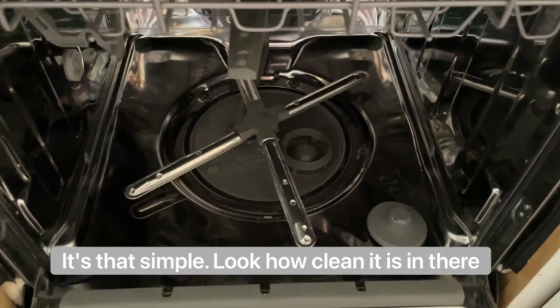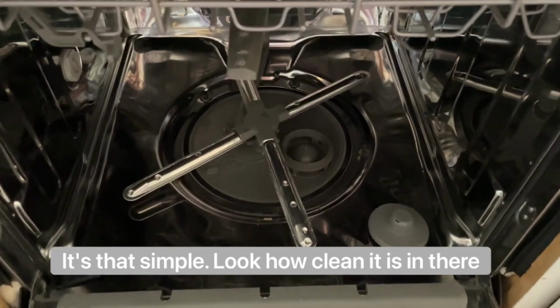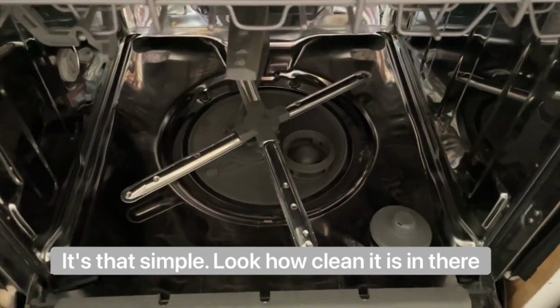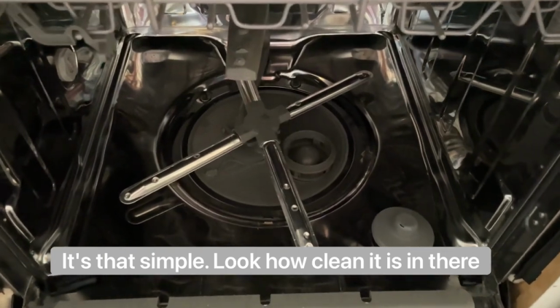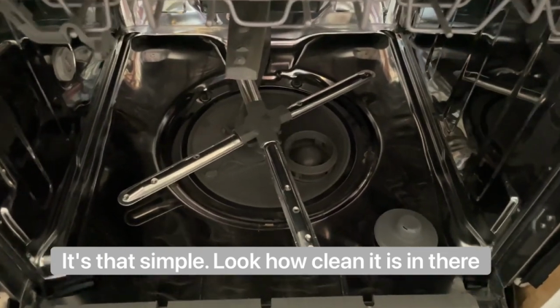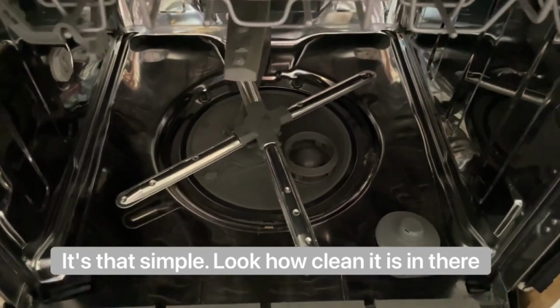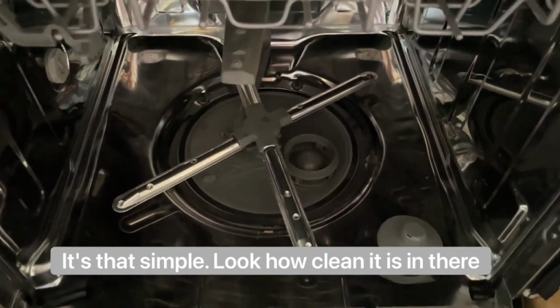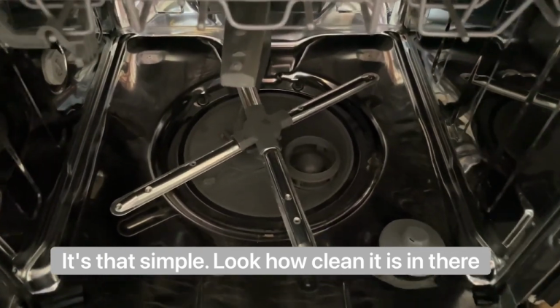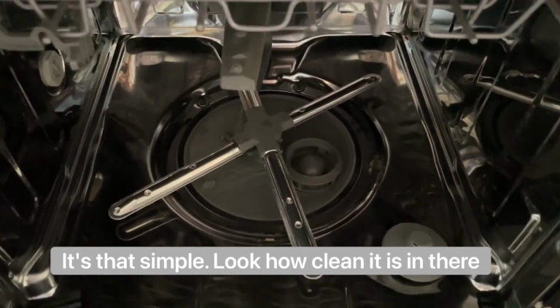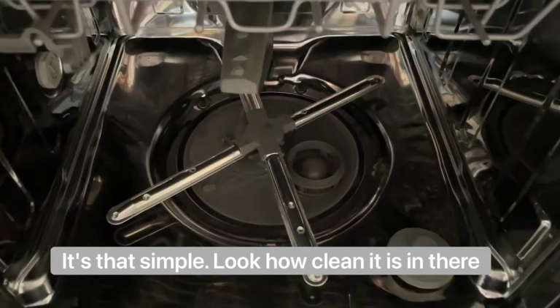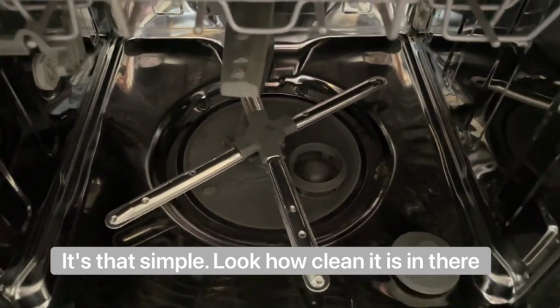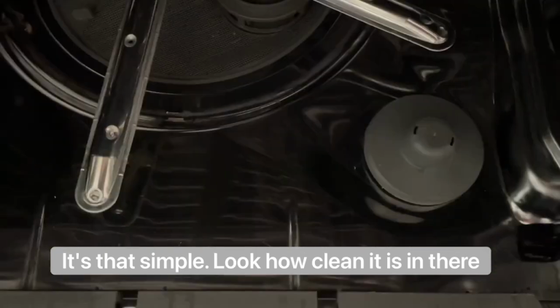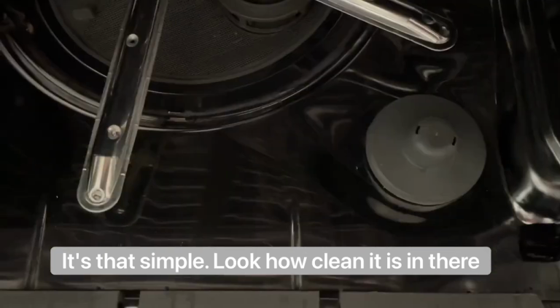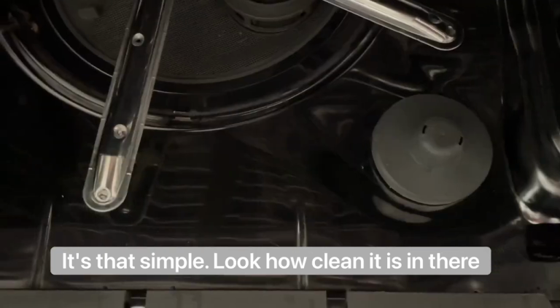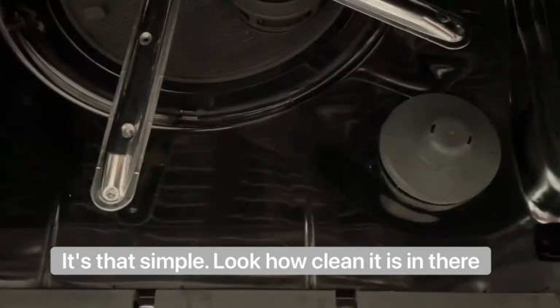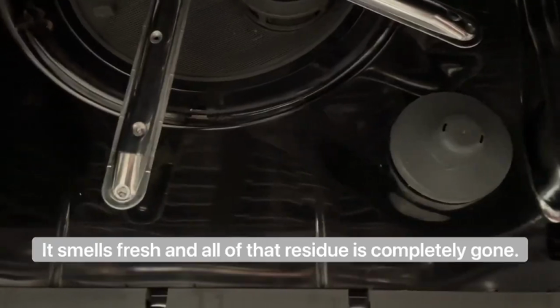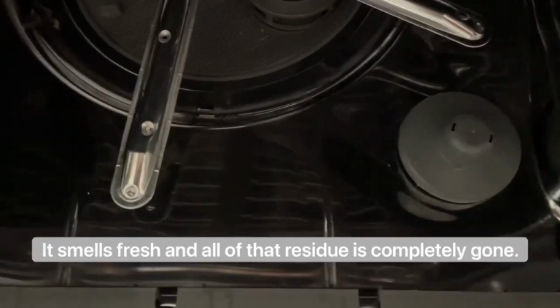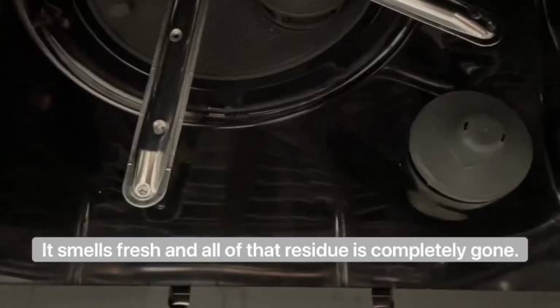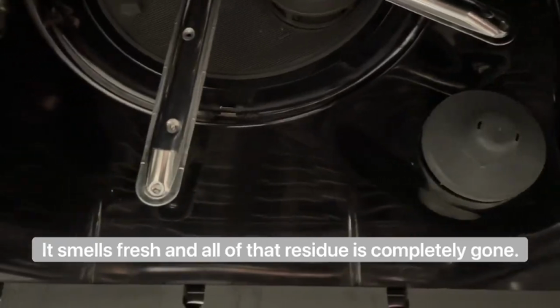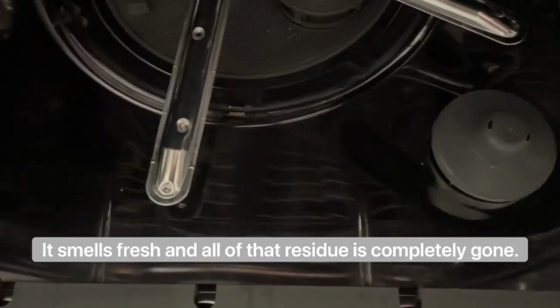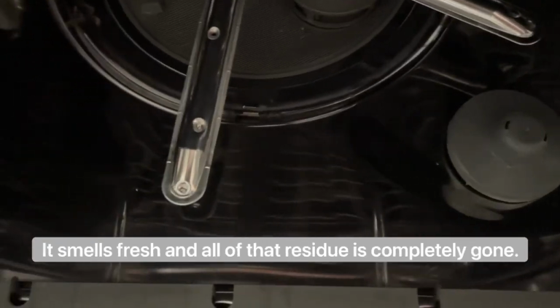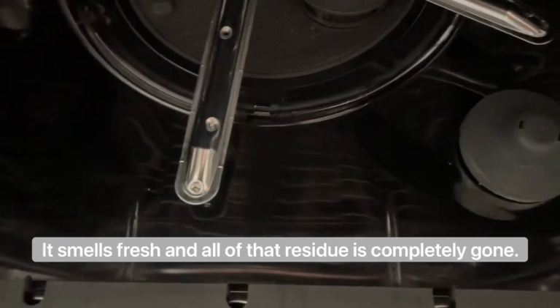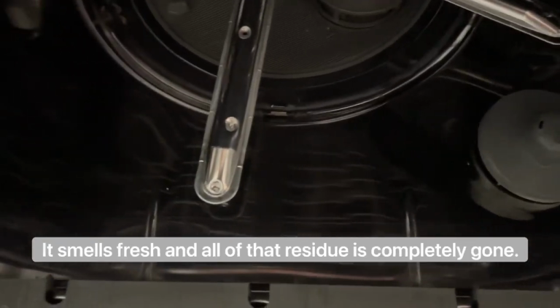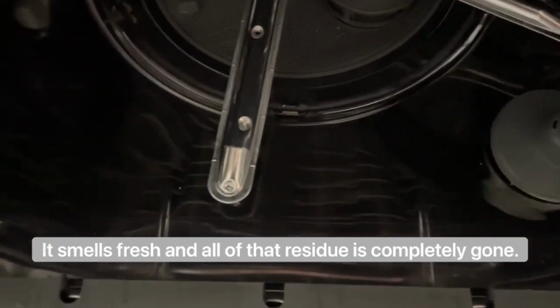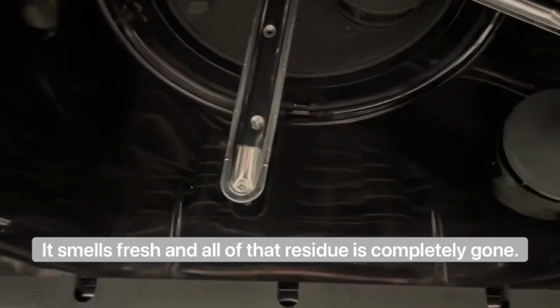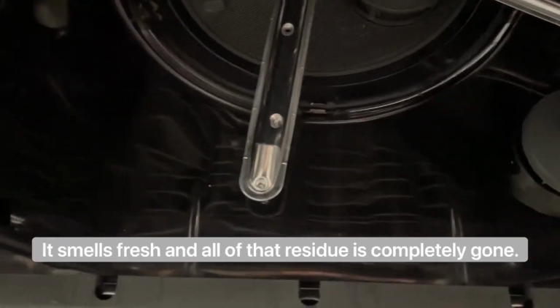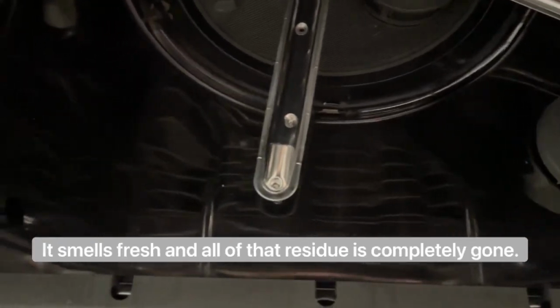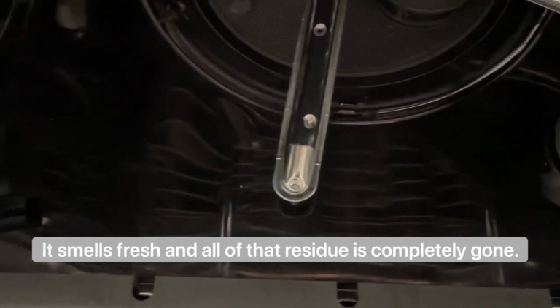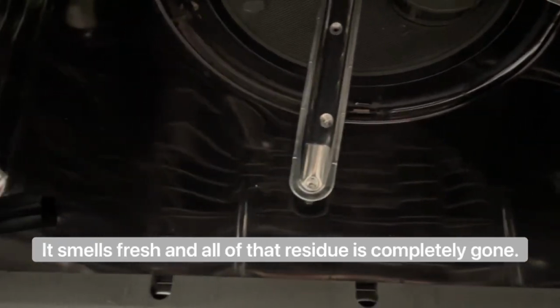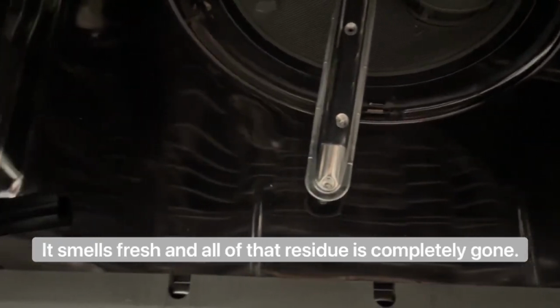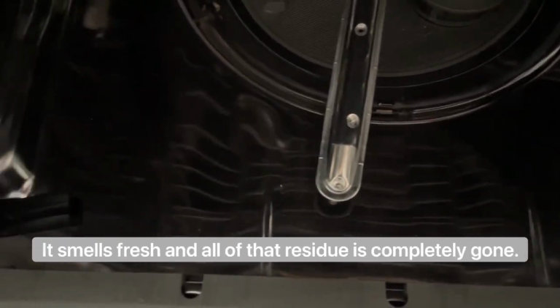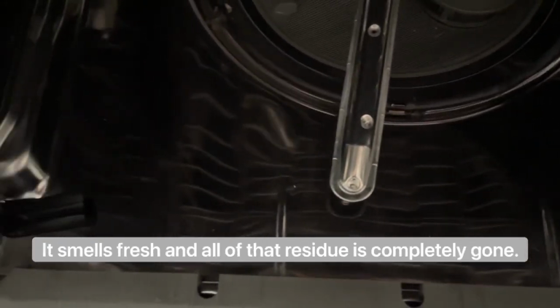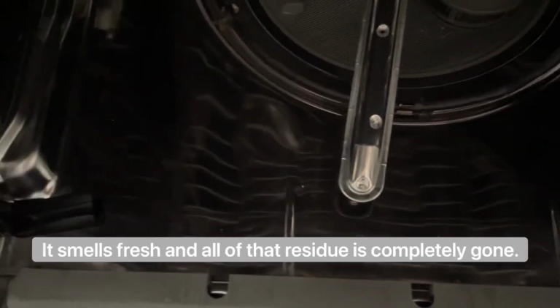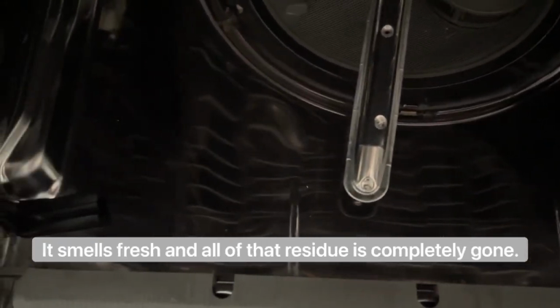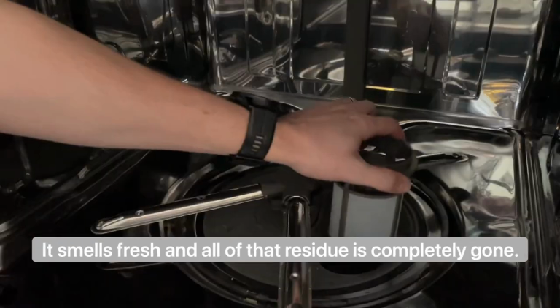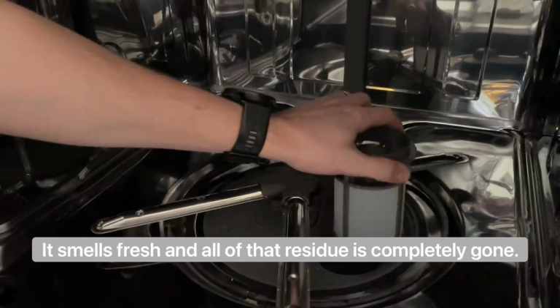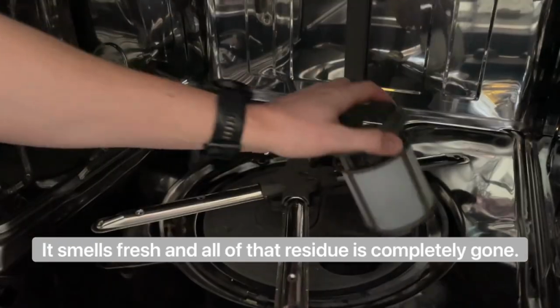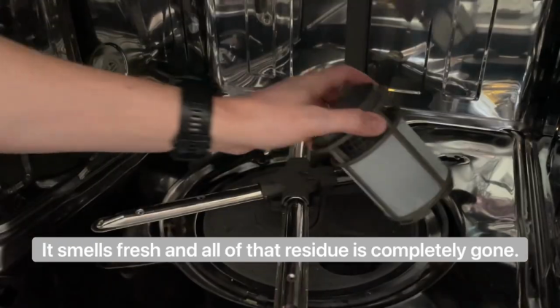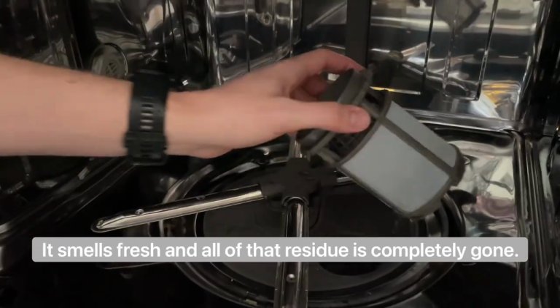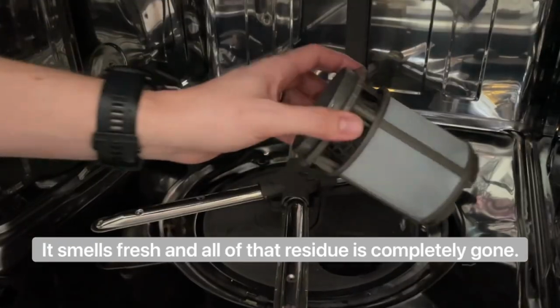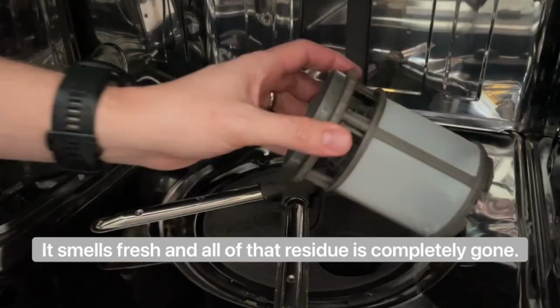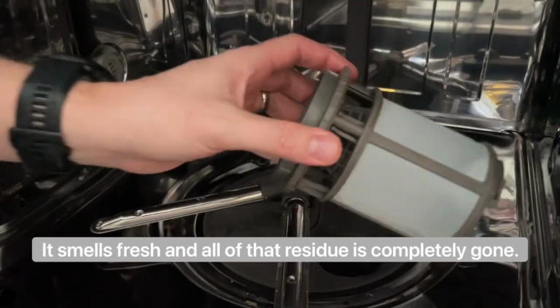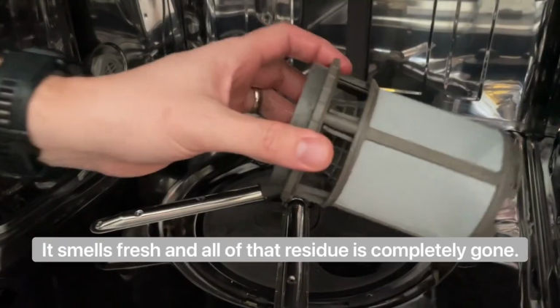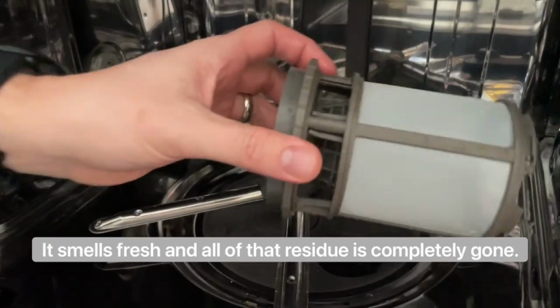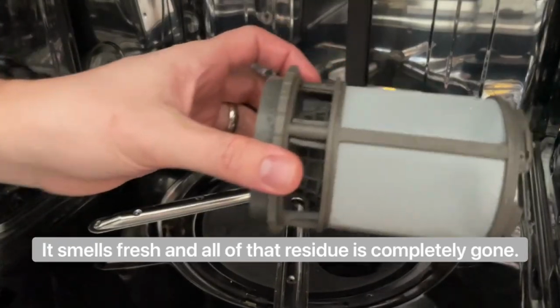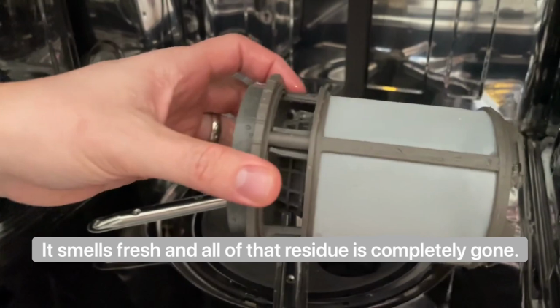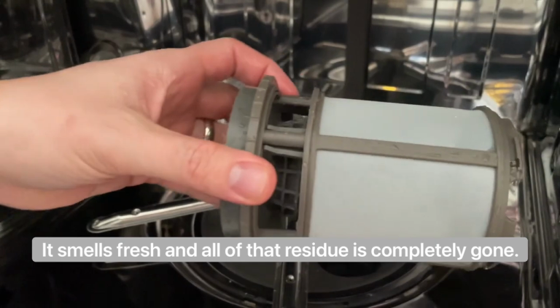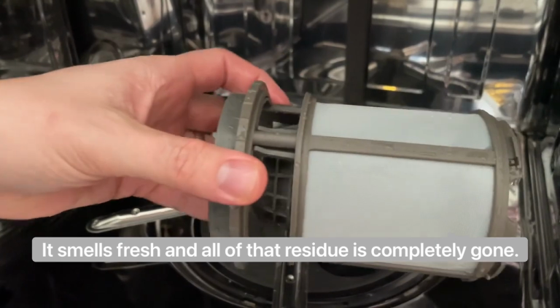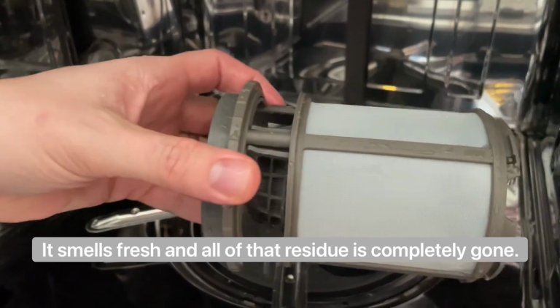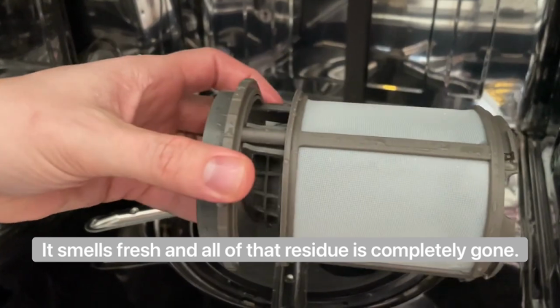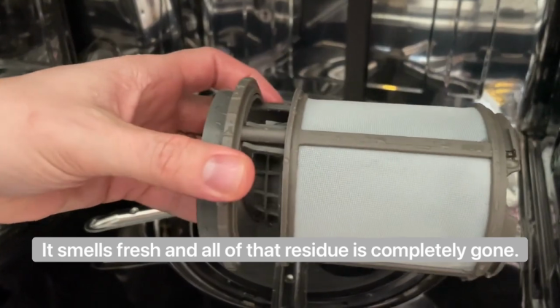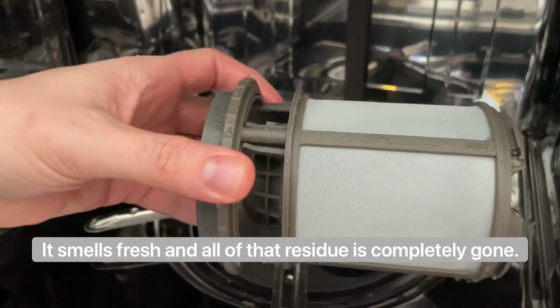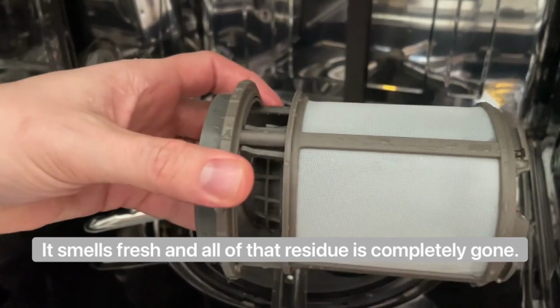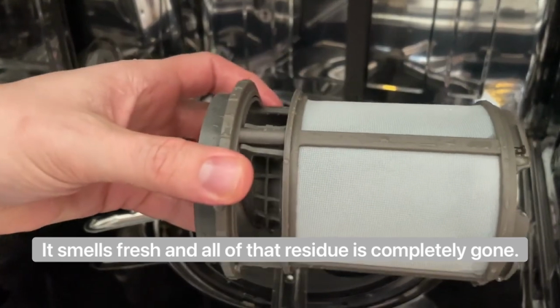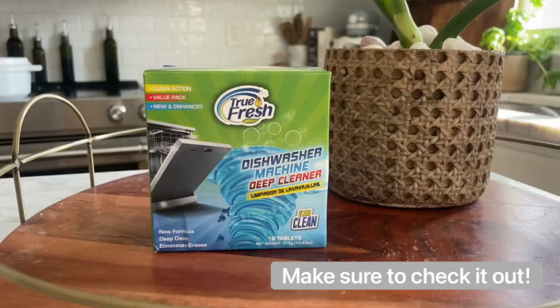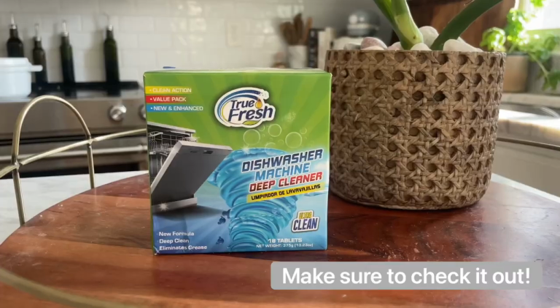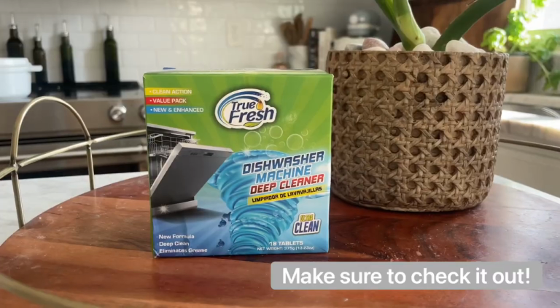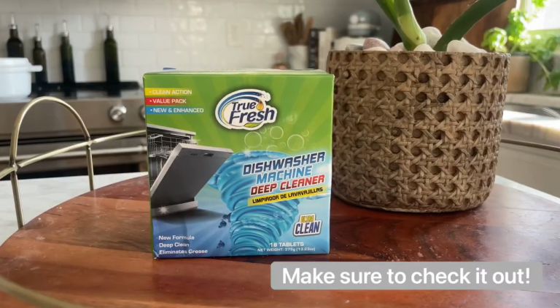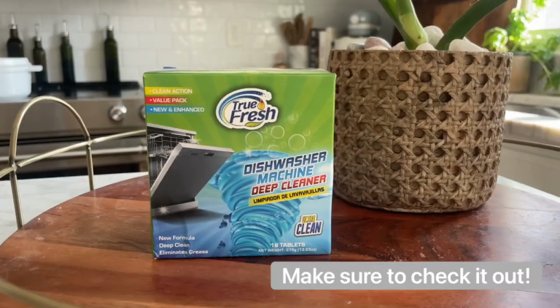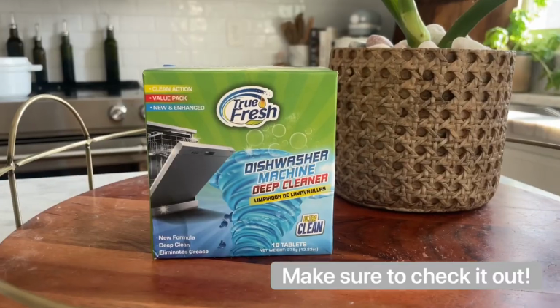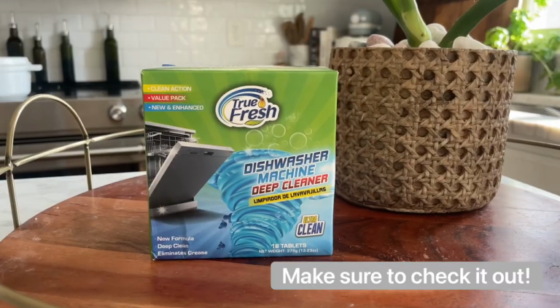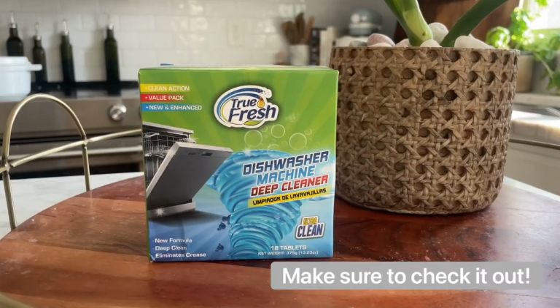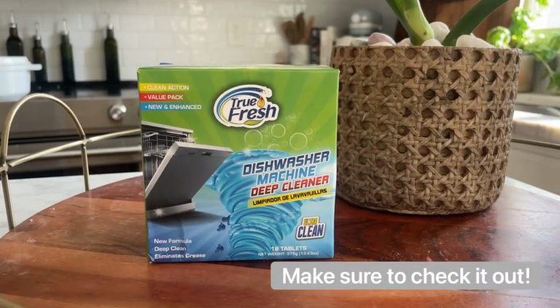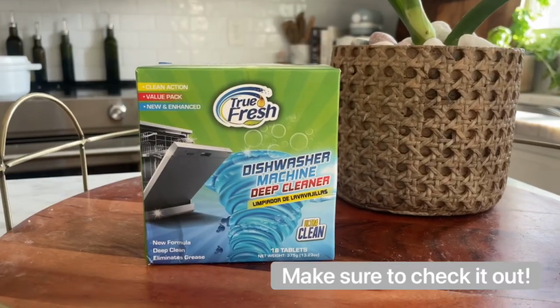Look how clean it is in there. It smells fresh, and all of that residue is completely gone. Make sure to check it out.